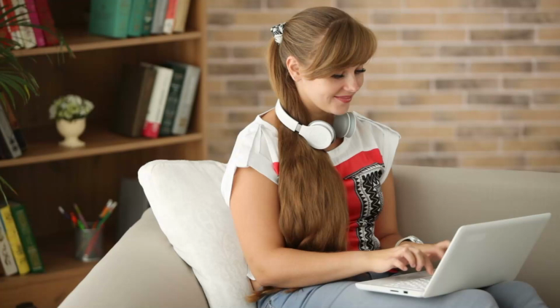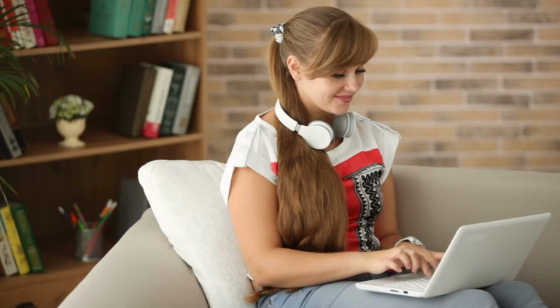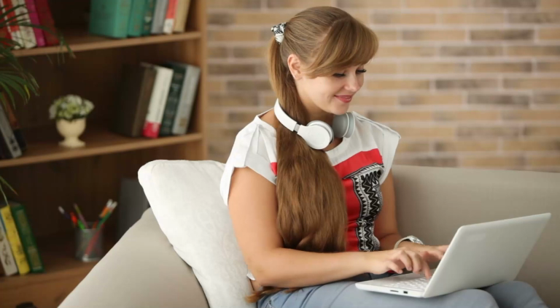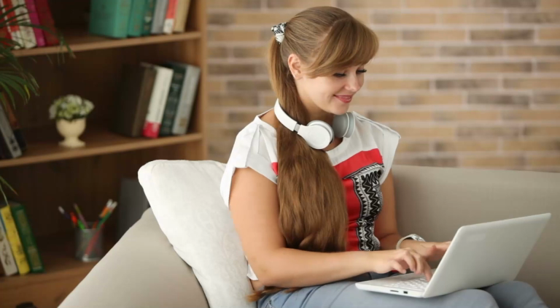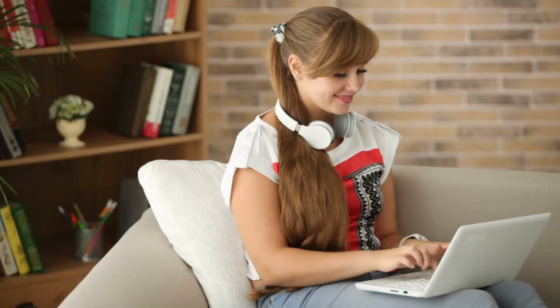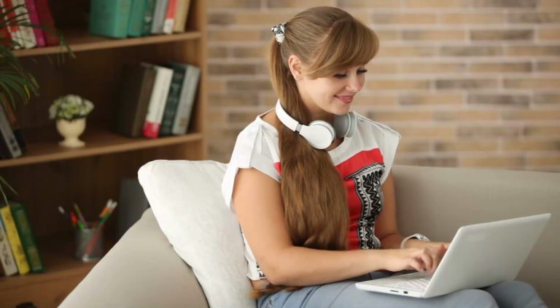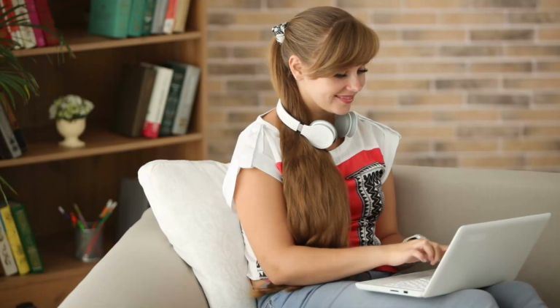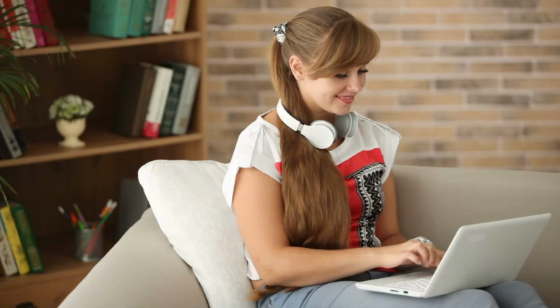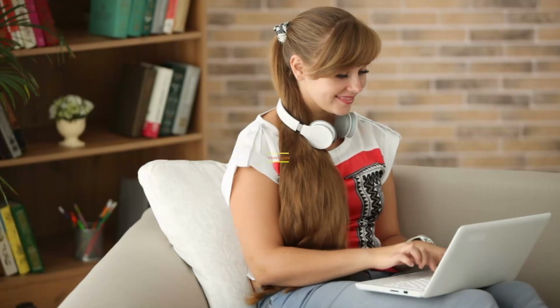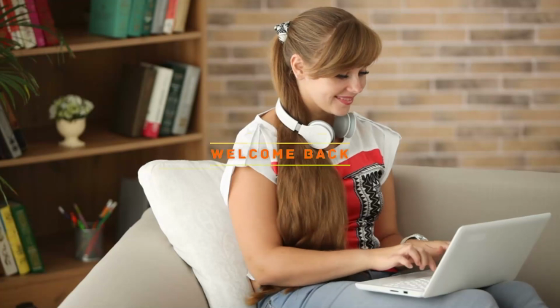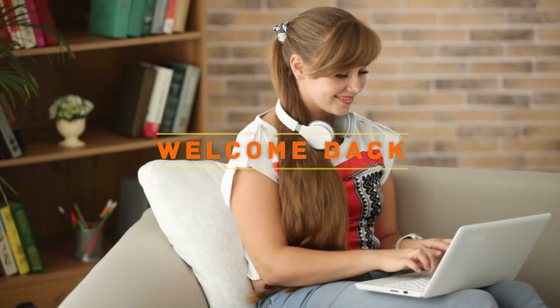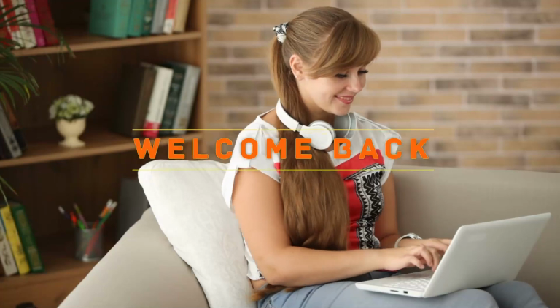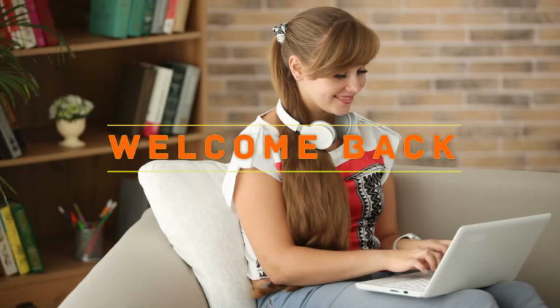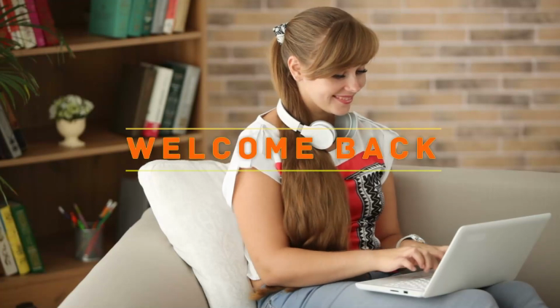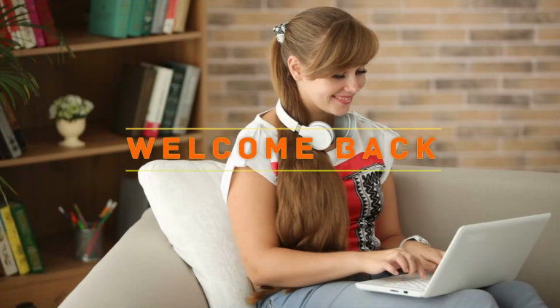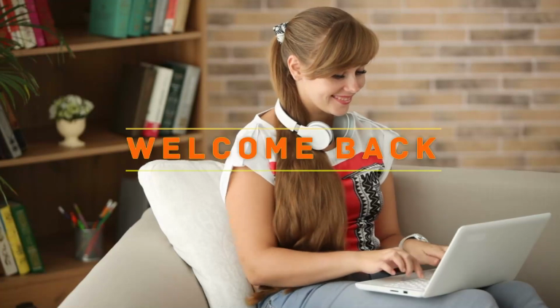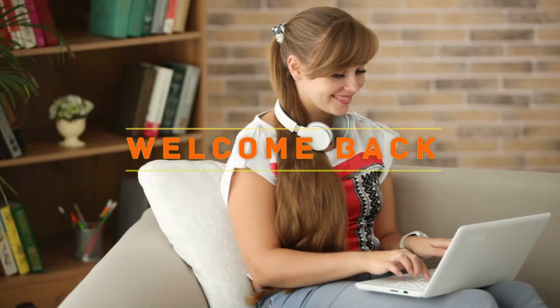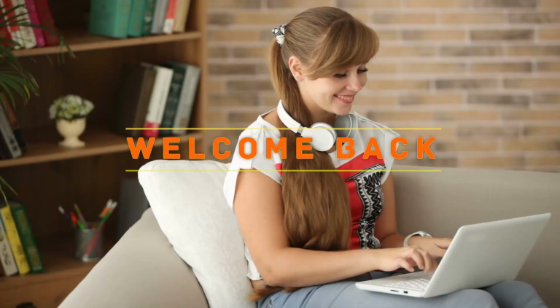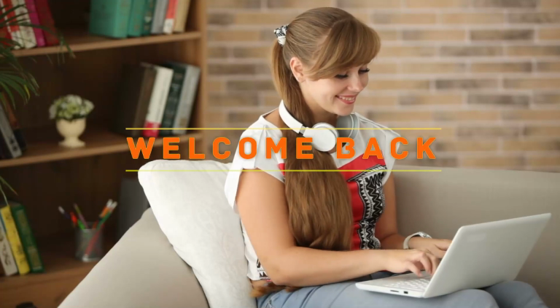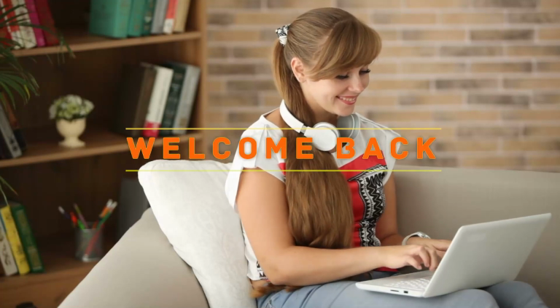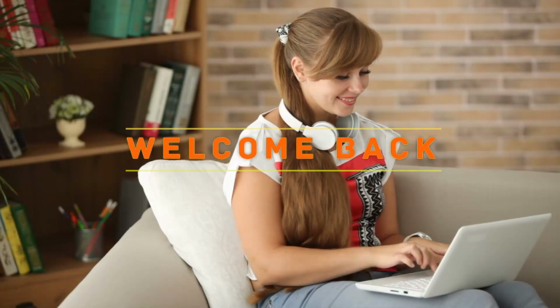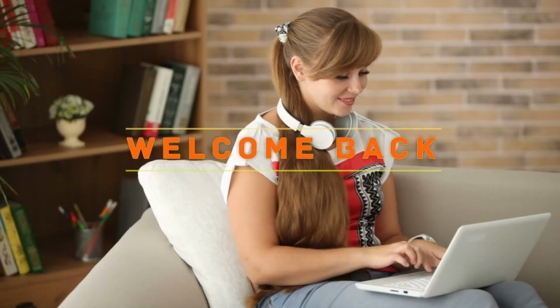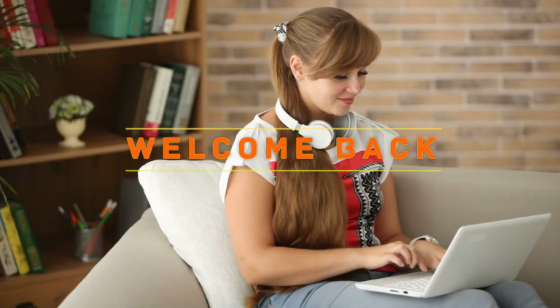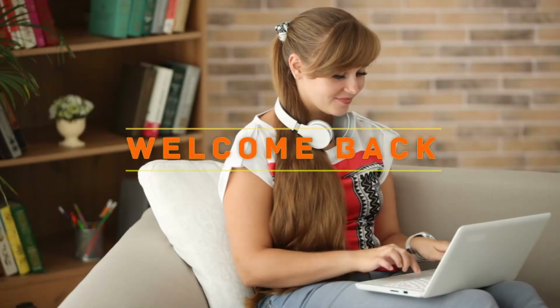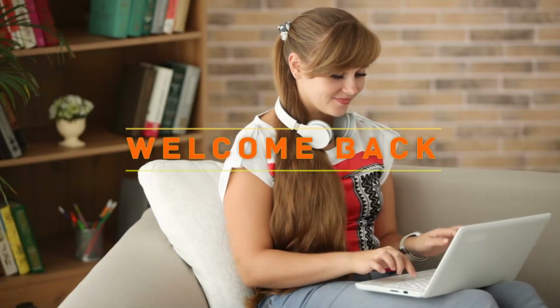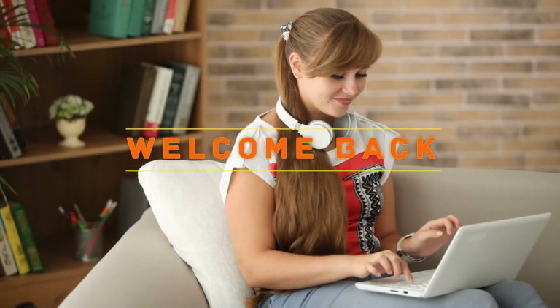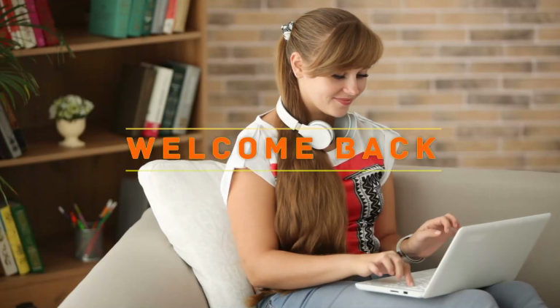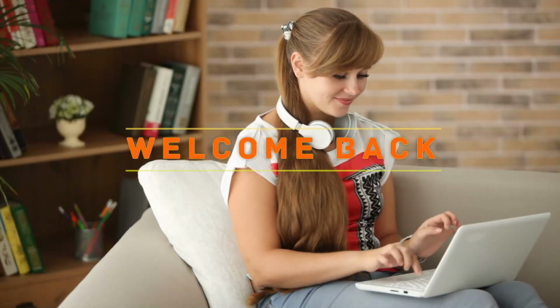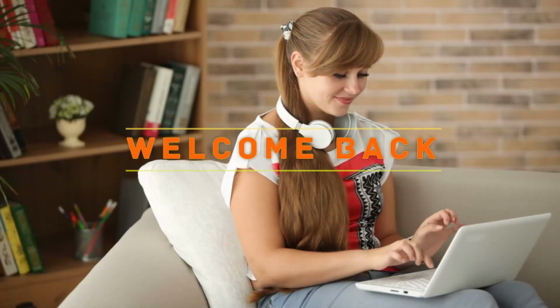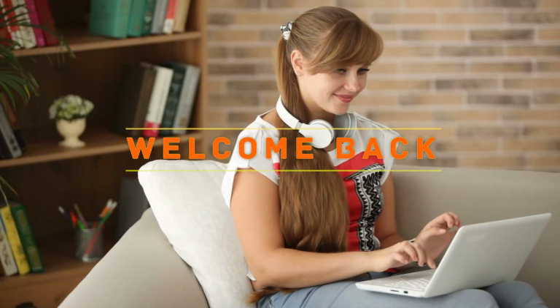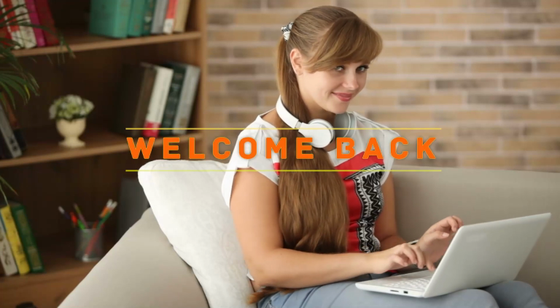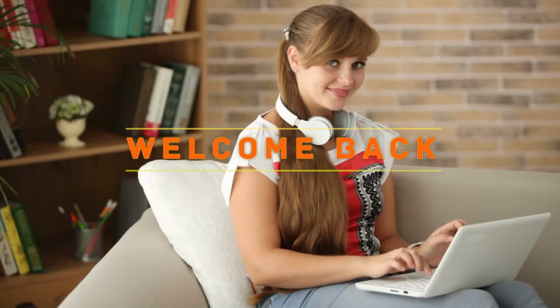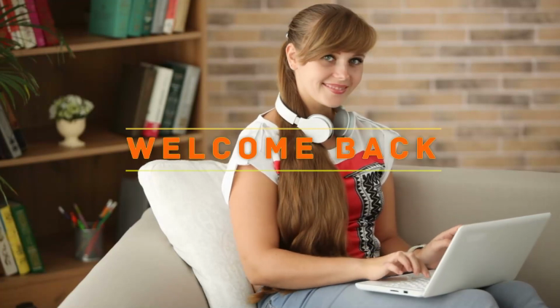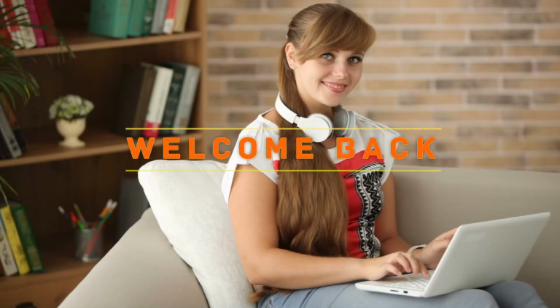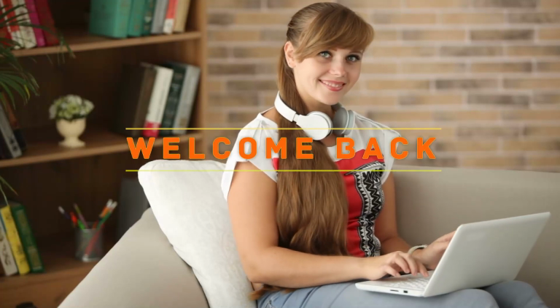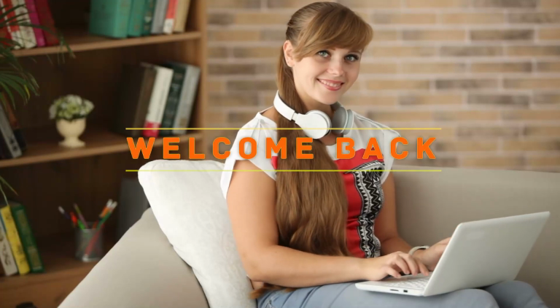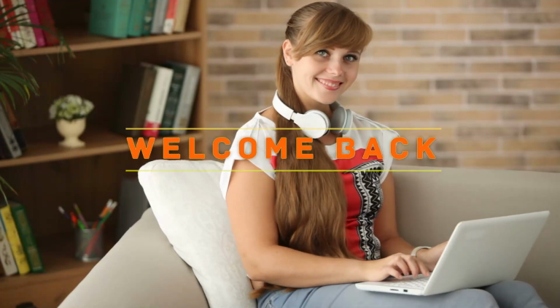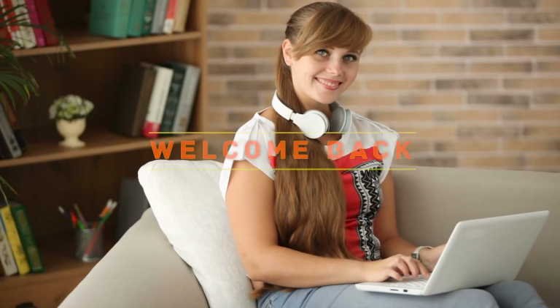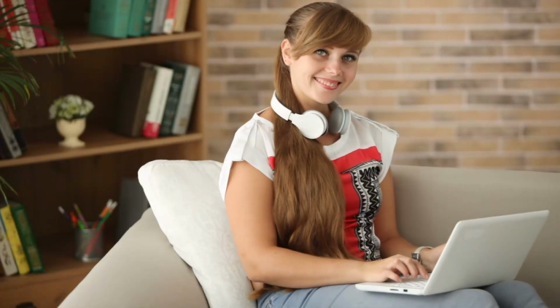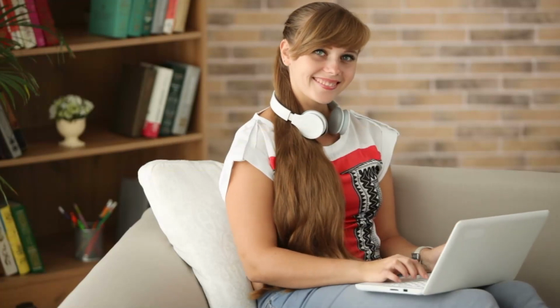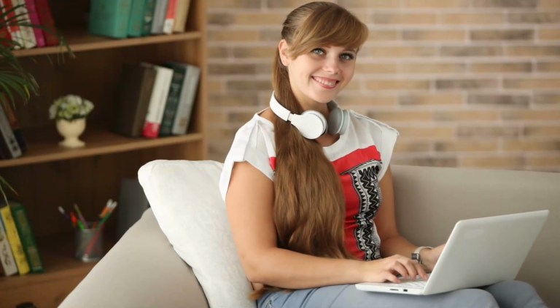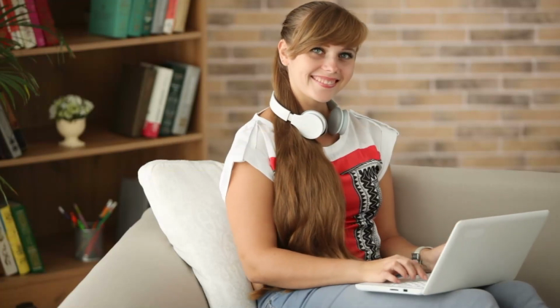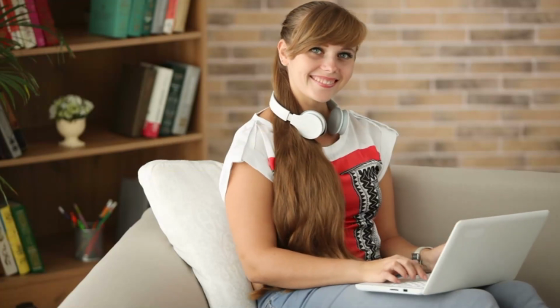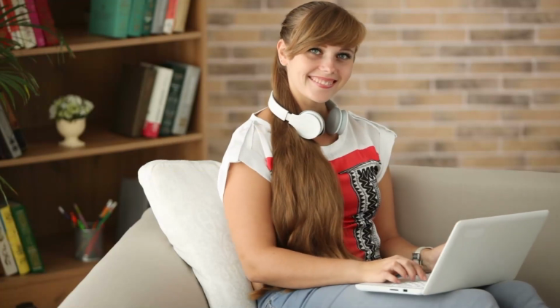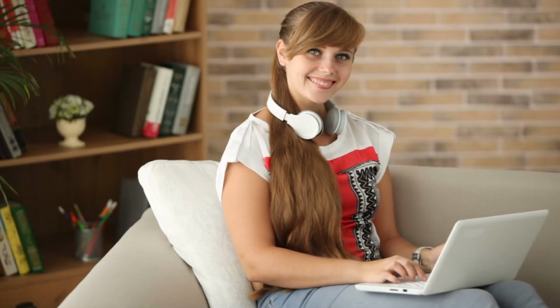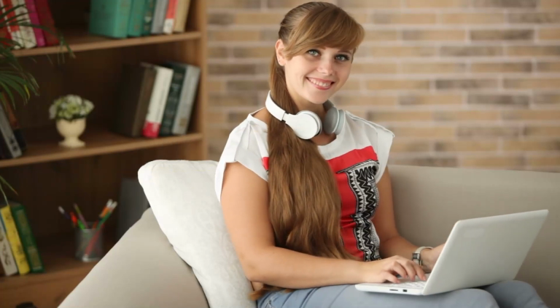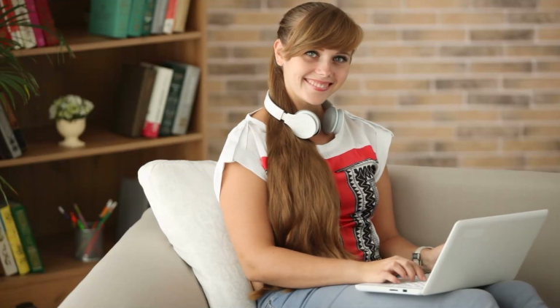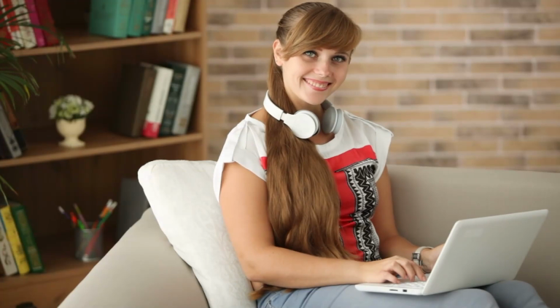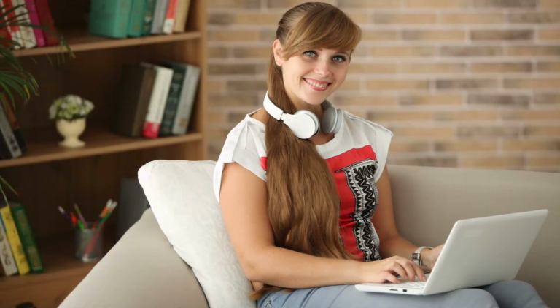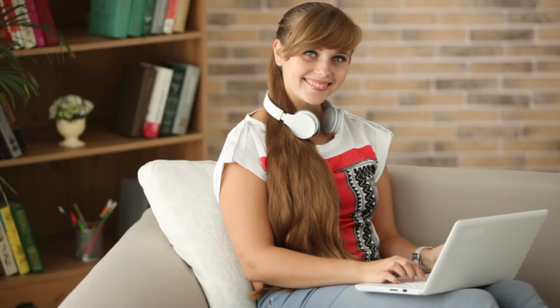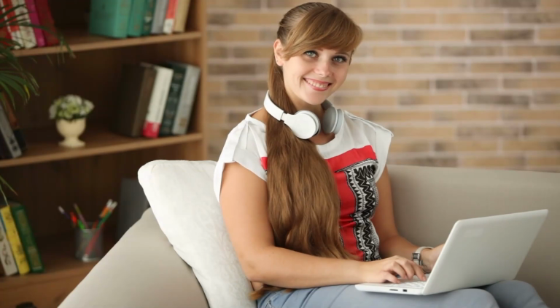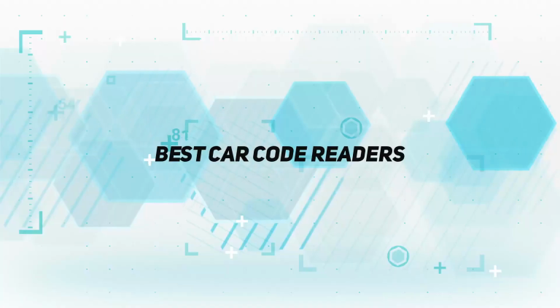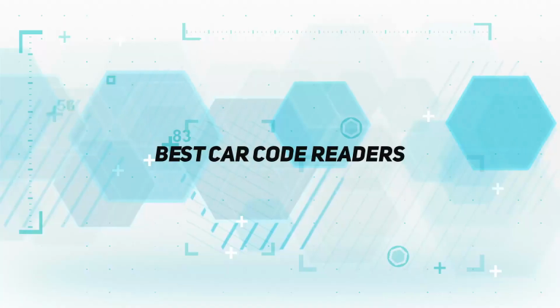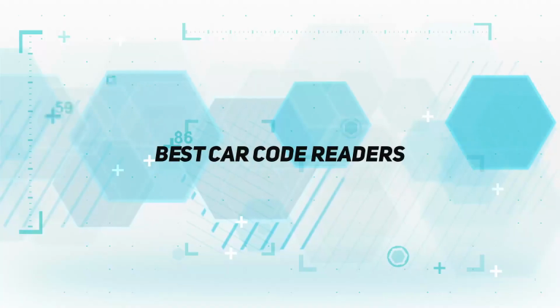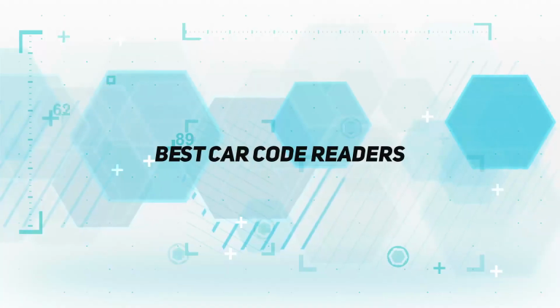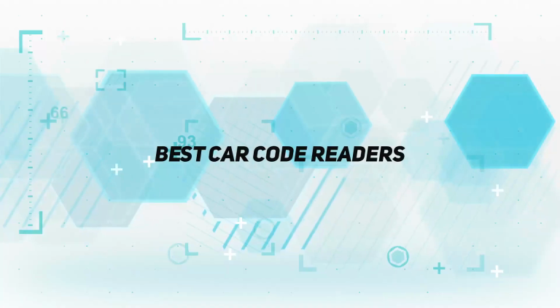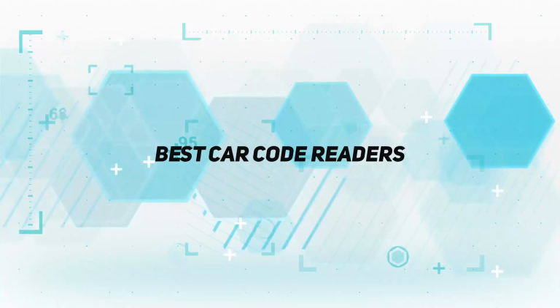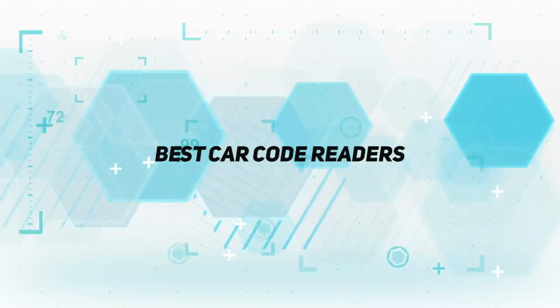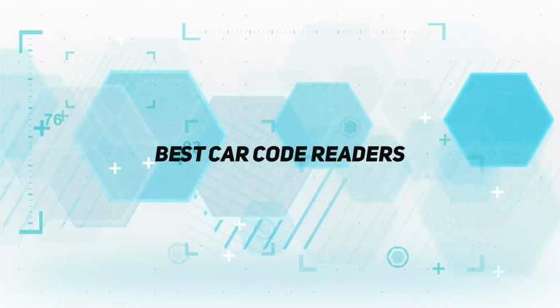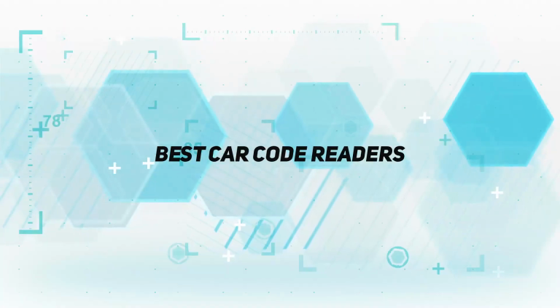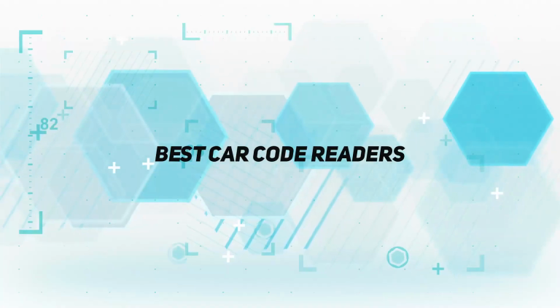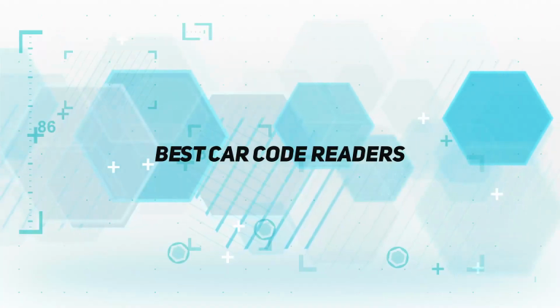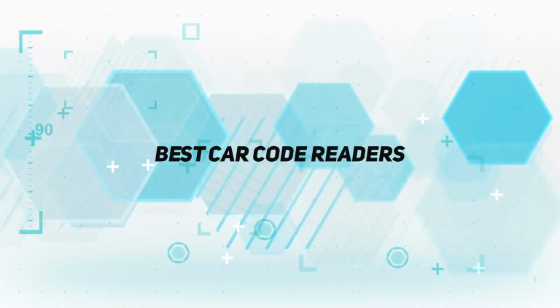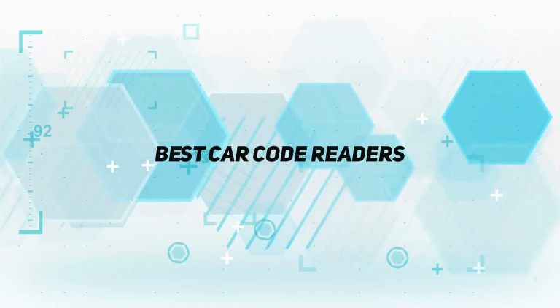Hey, welcome back to my channel. In this video, I'm gonna talk about the top 5 best car code readers.